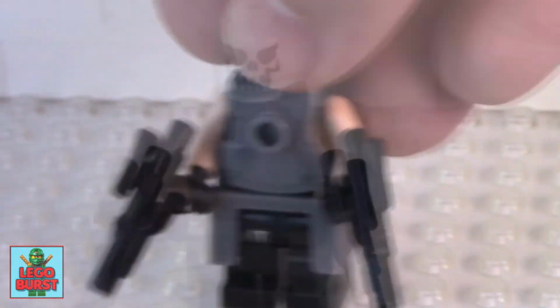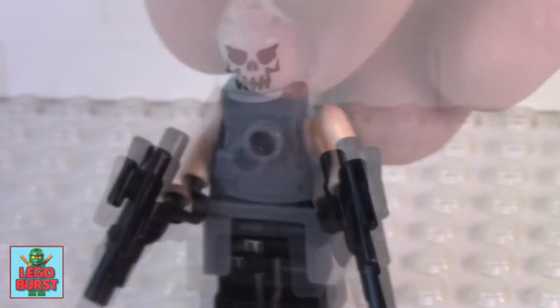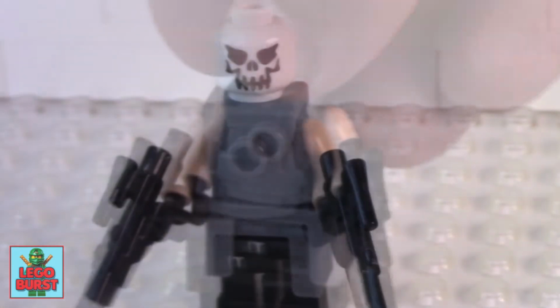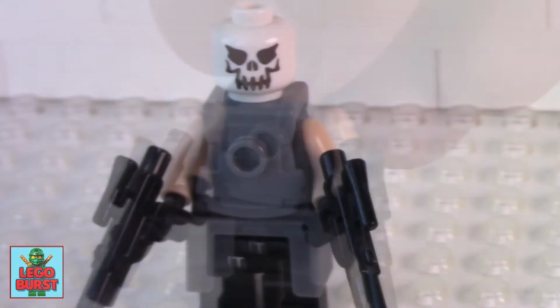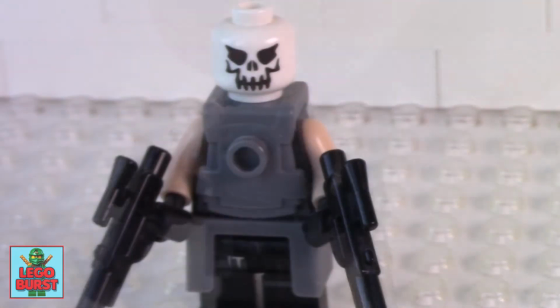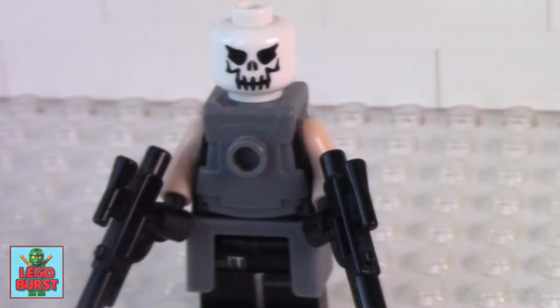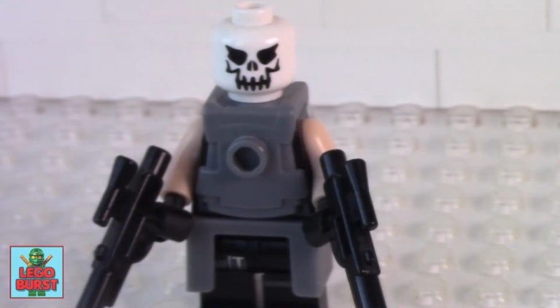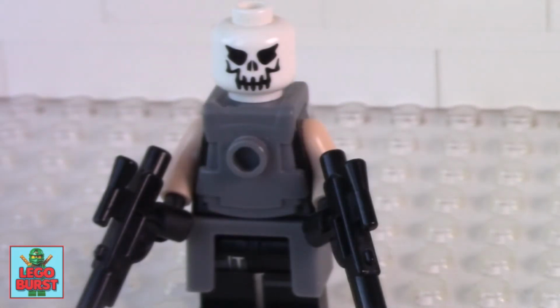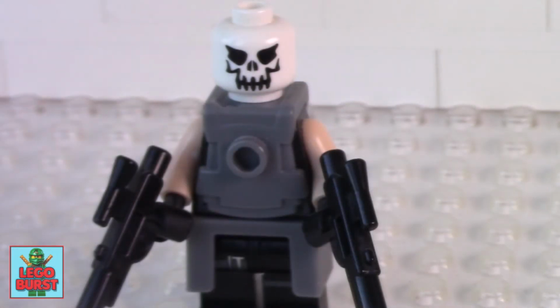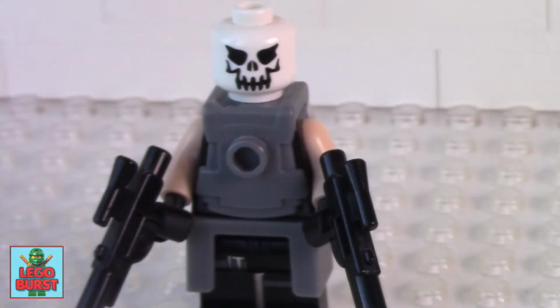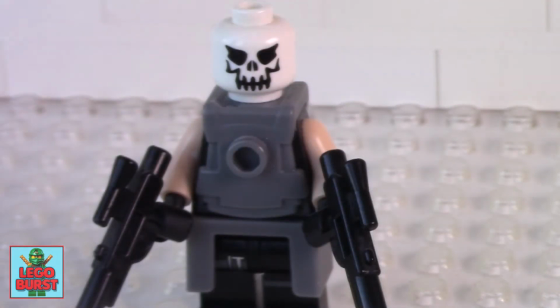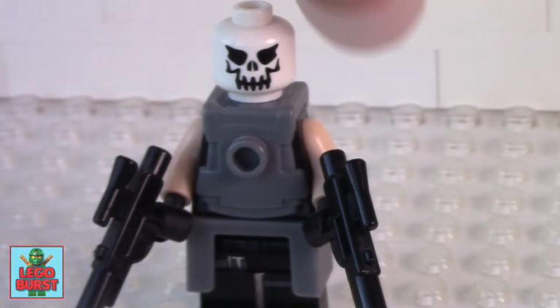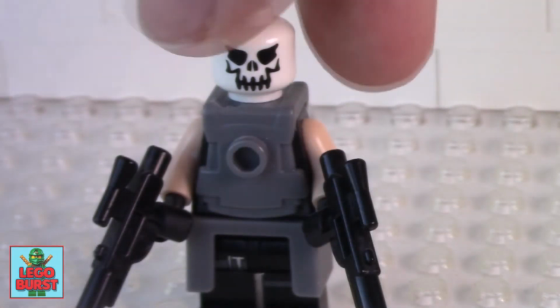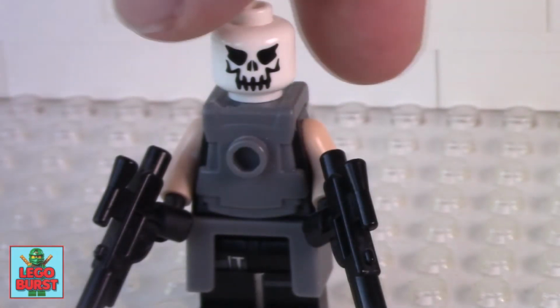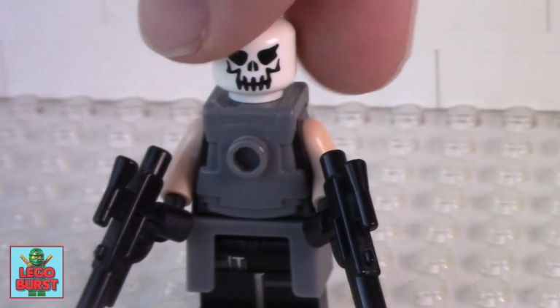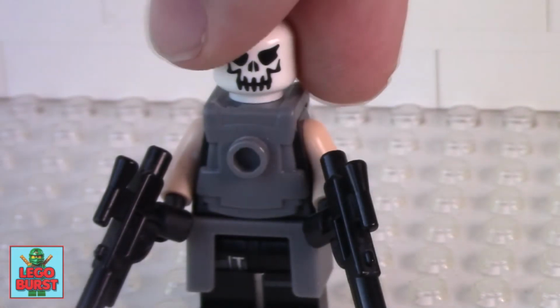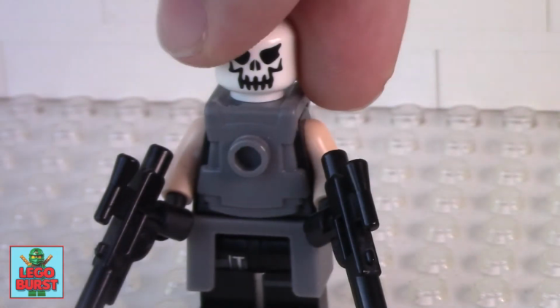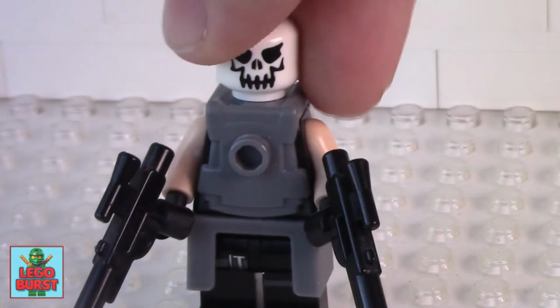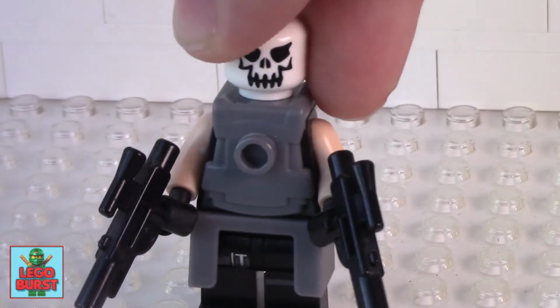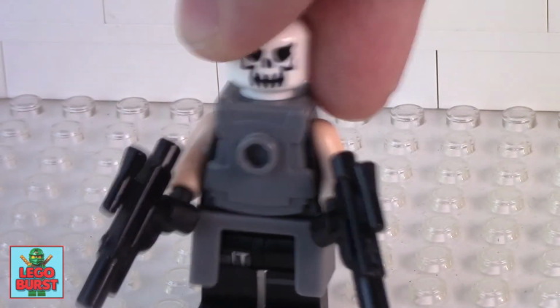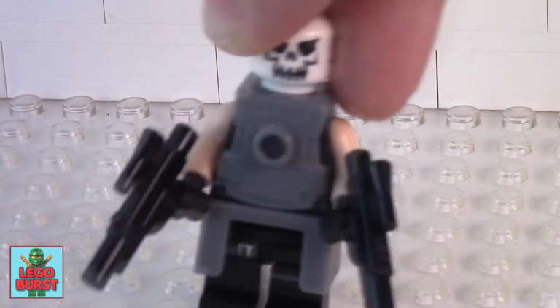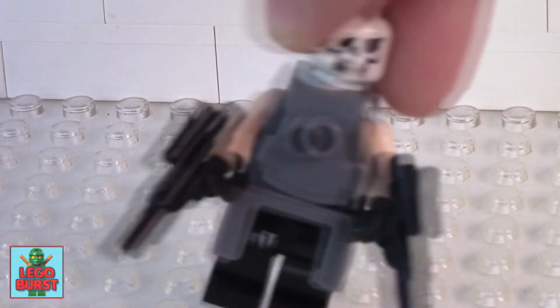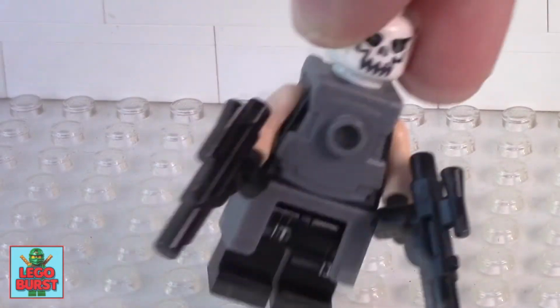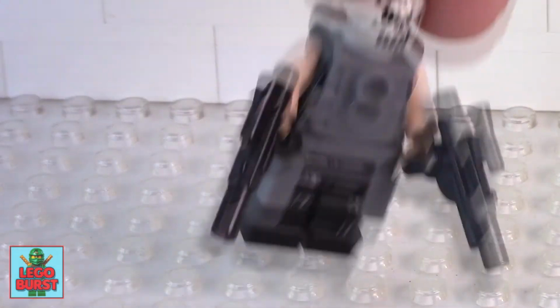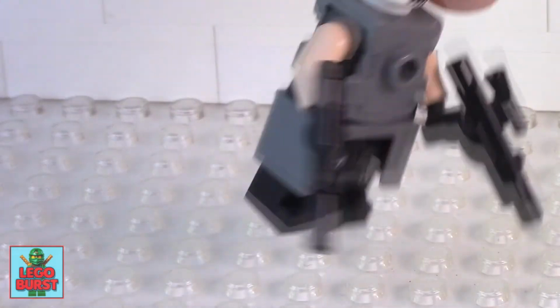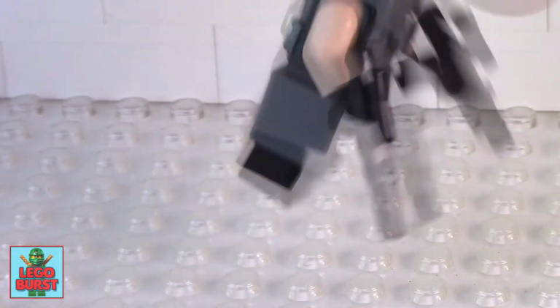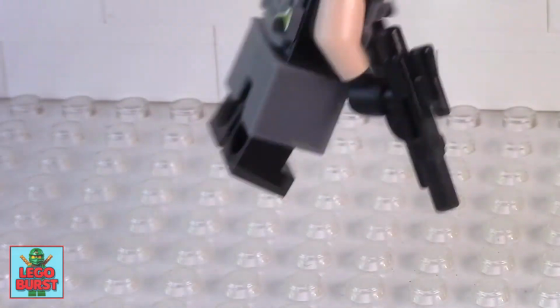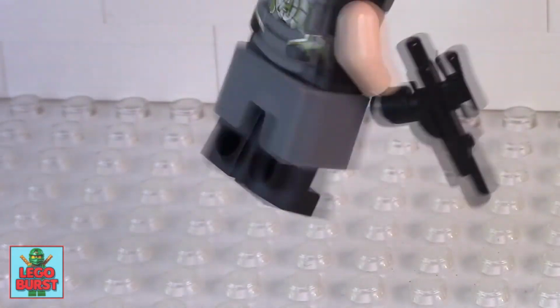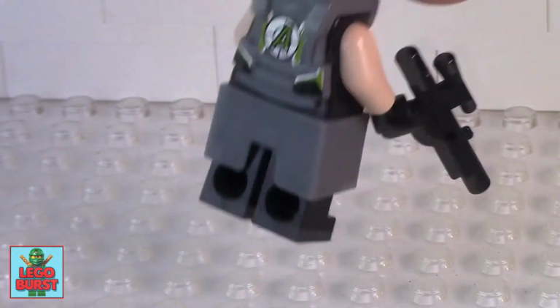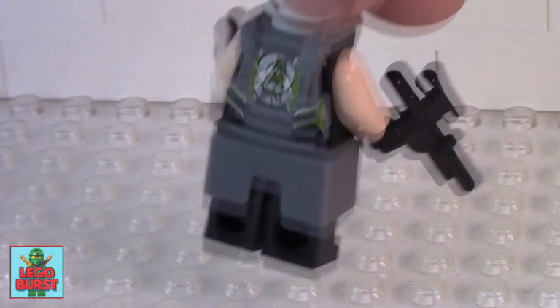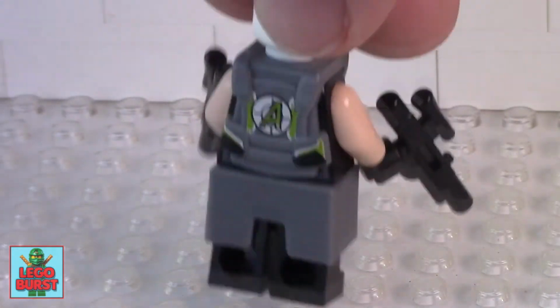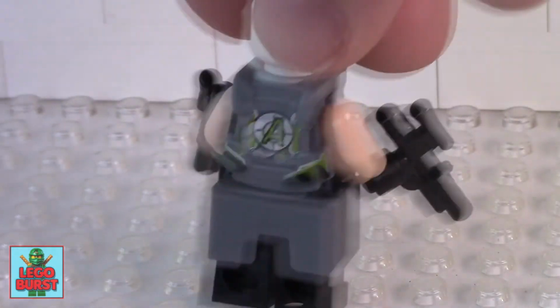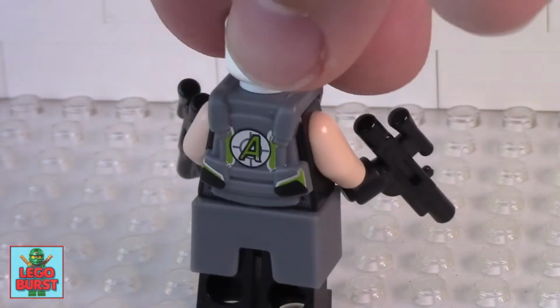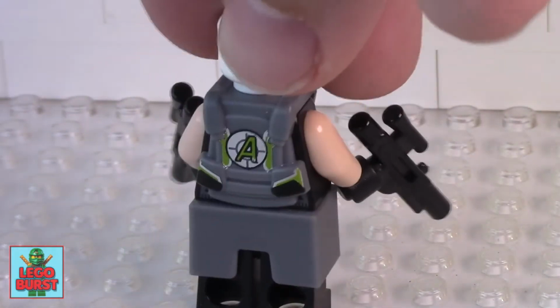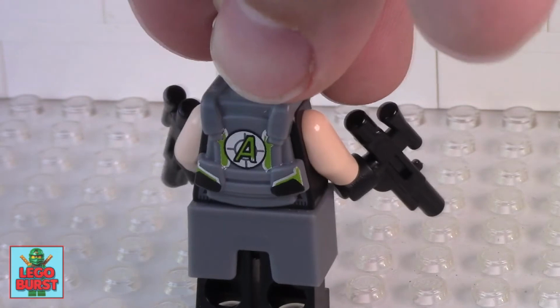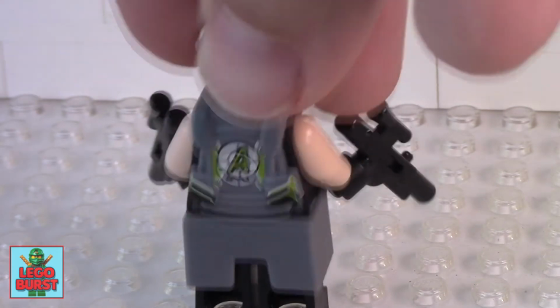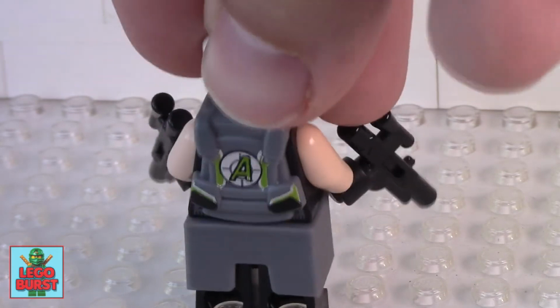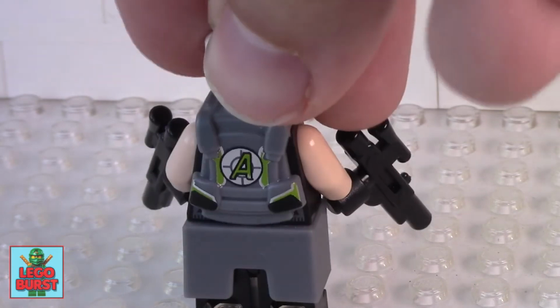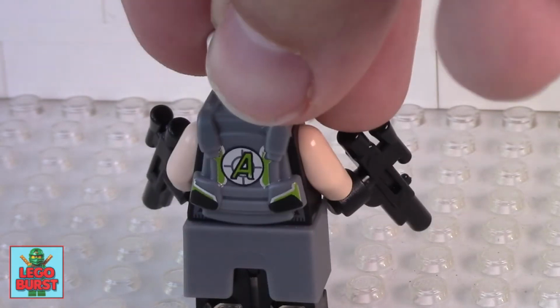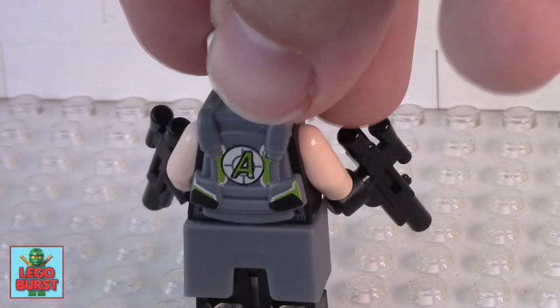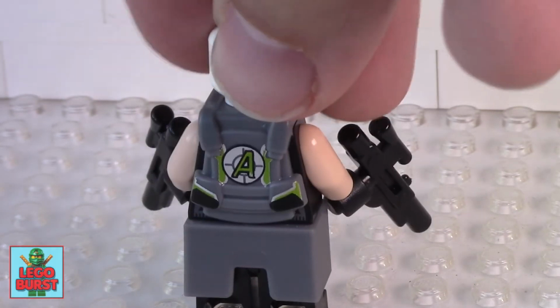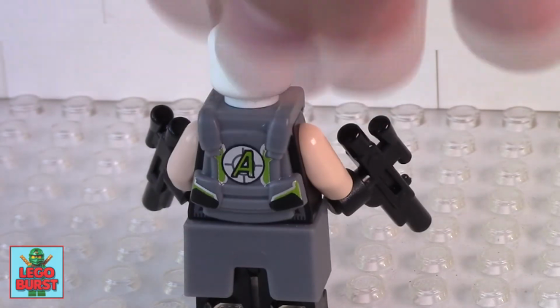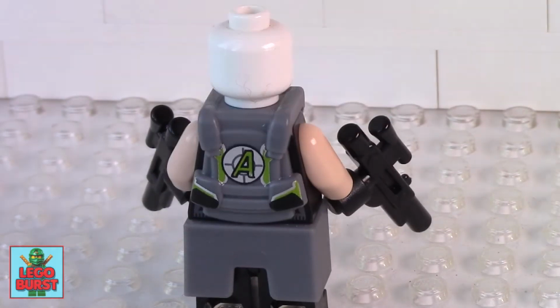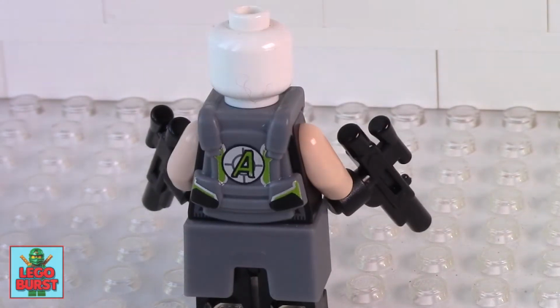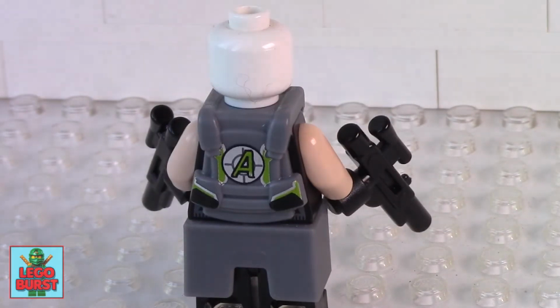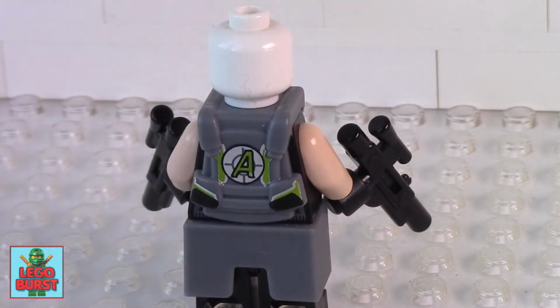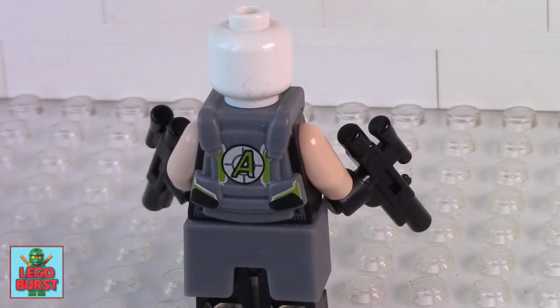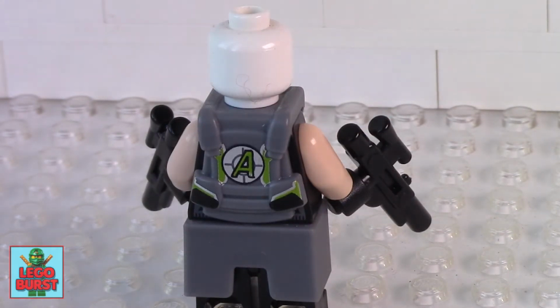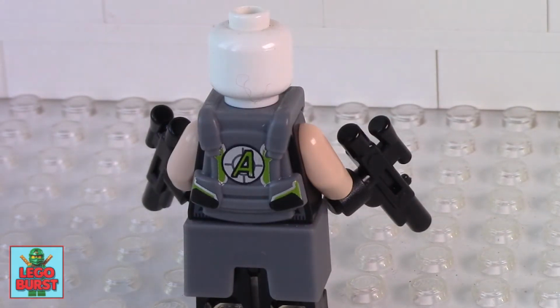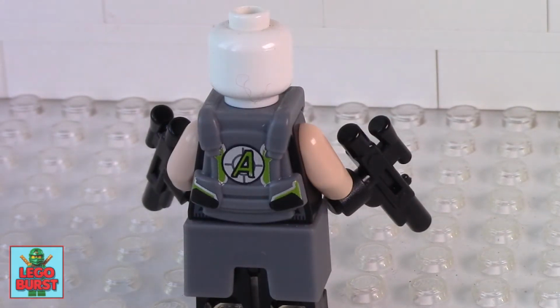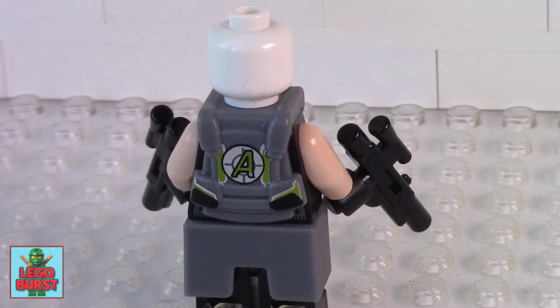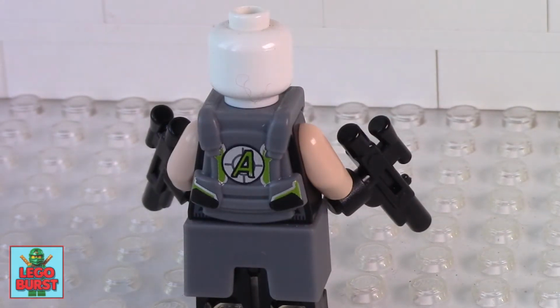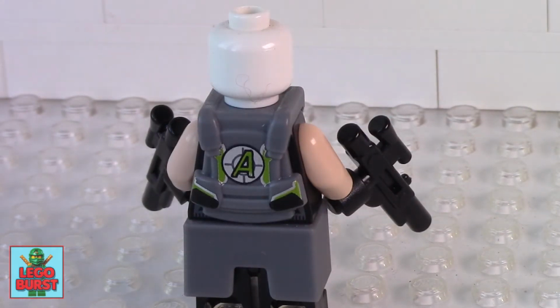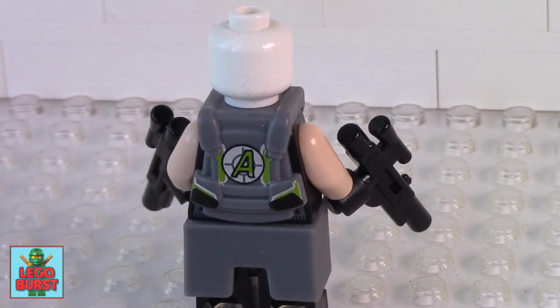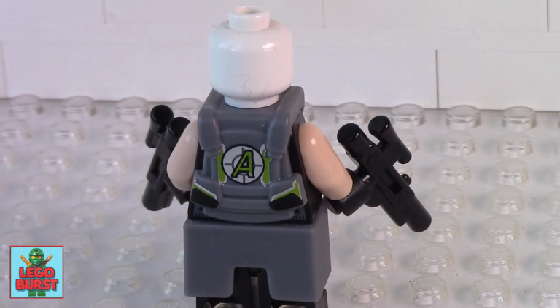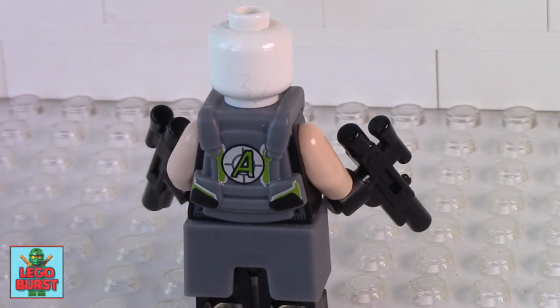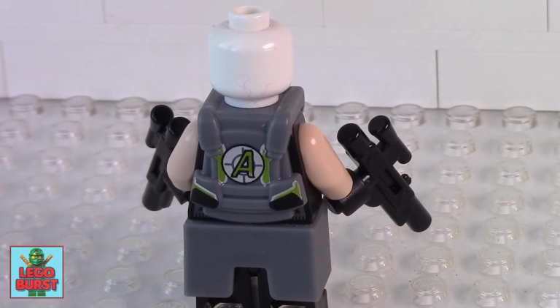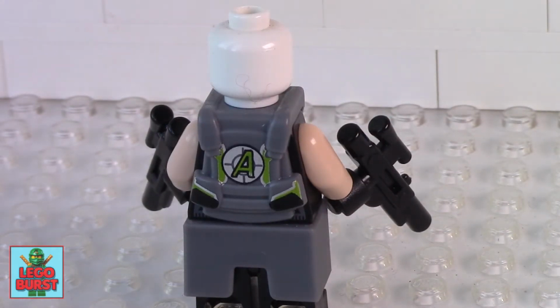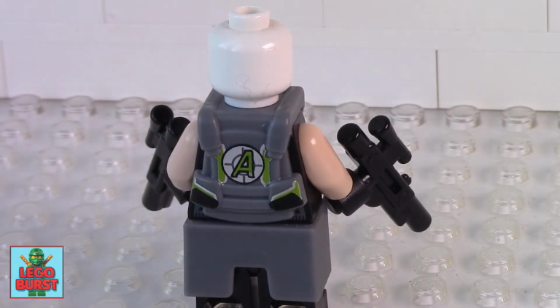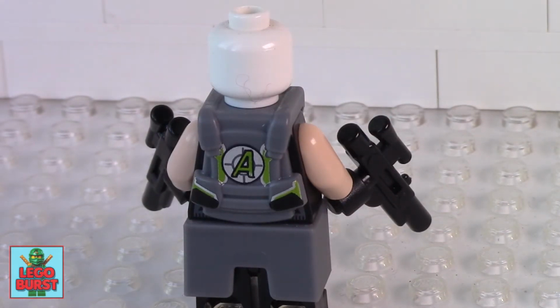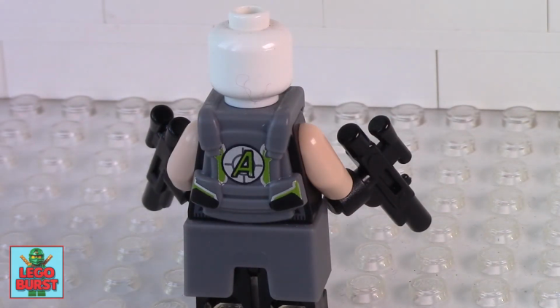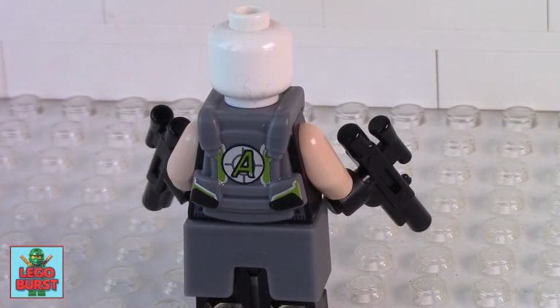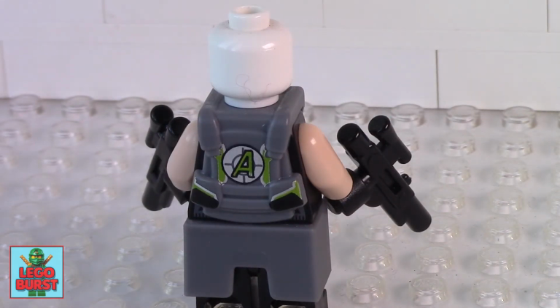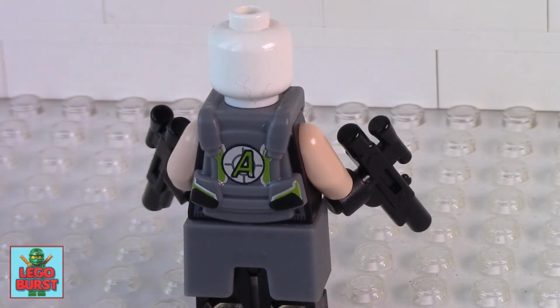As with most of my figures, you shouldn't look at the back because you'll see an Ultra Agents logo.